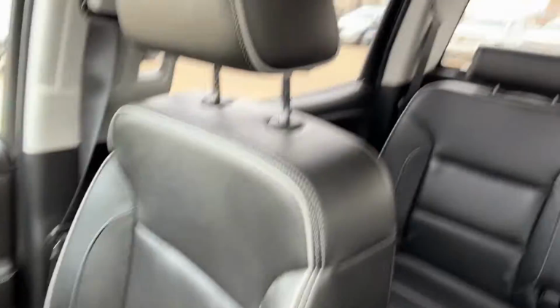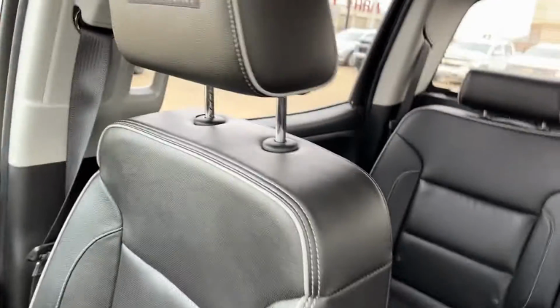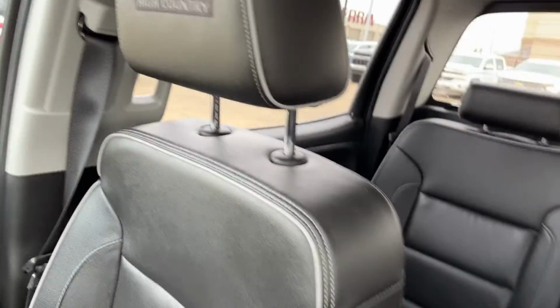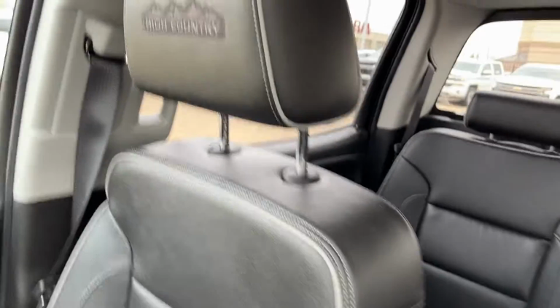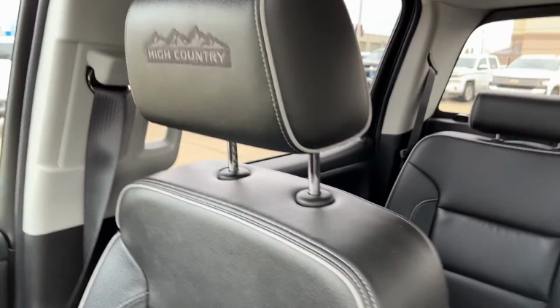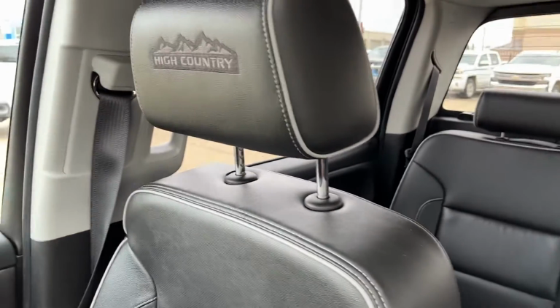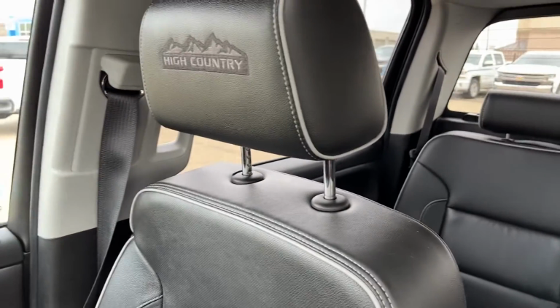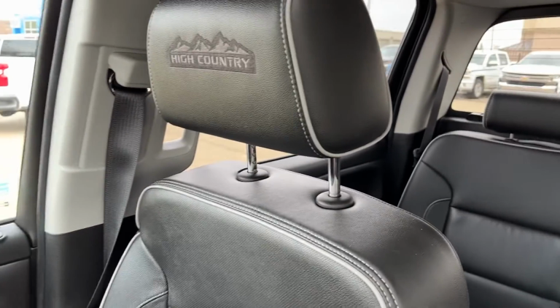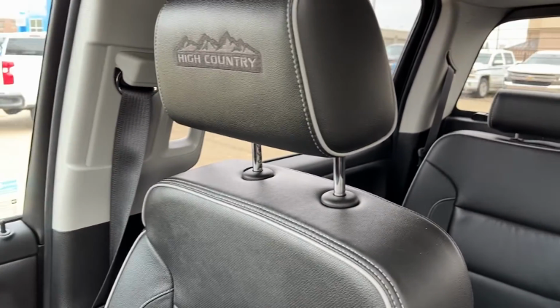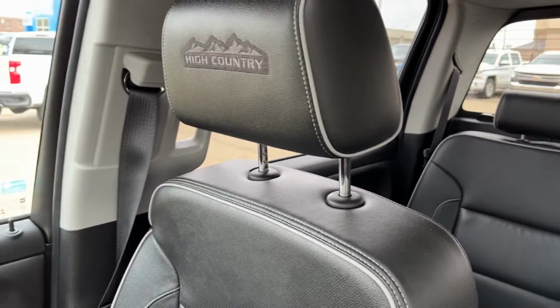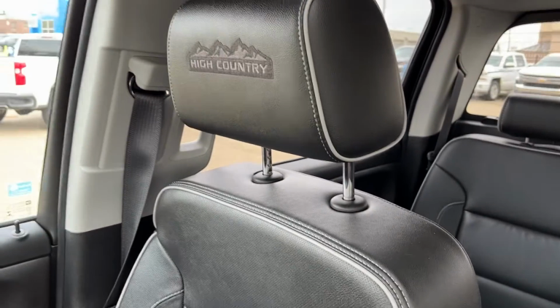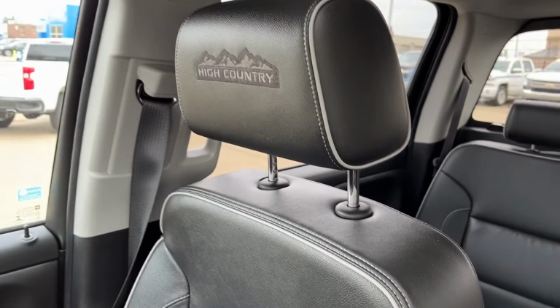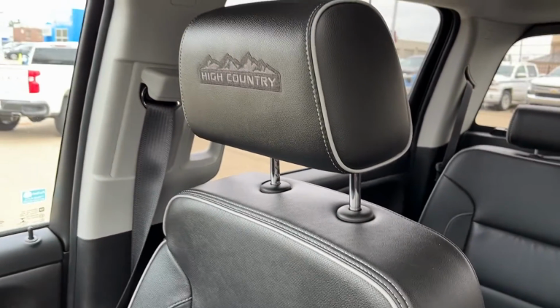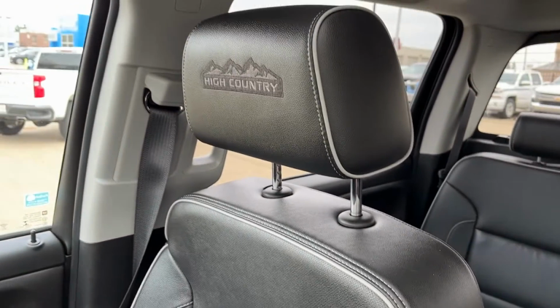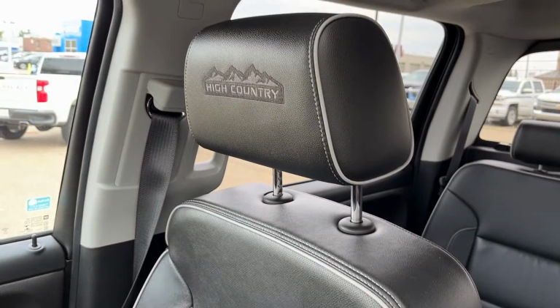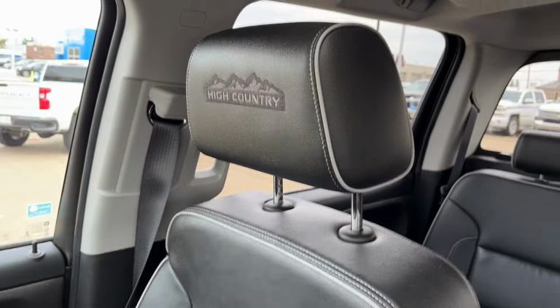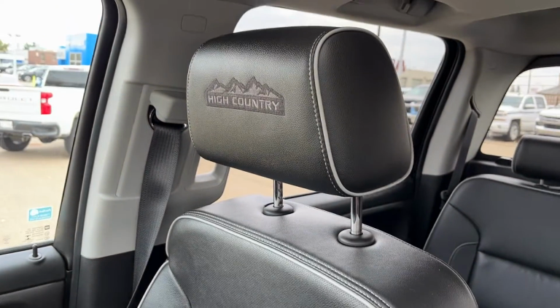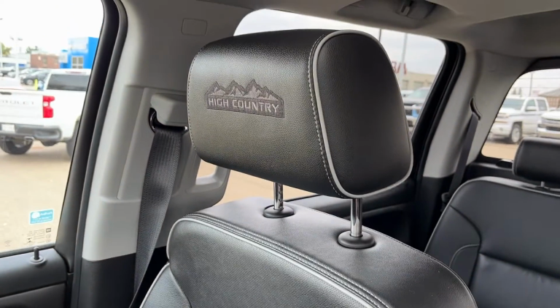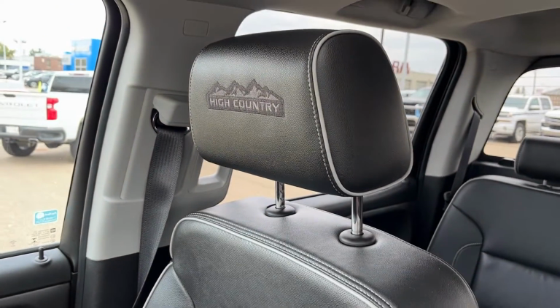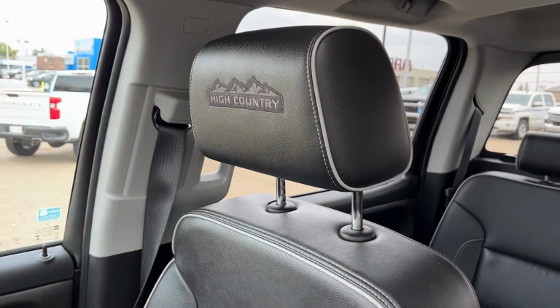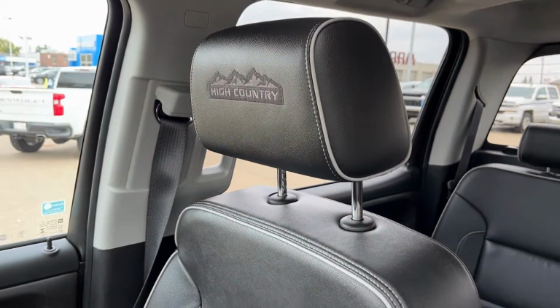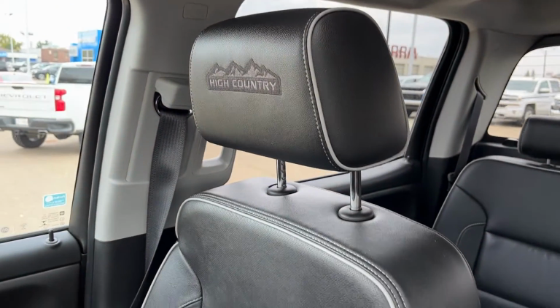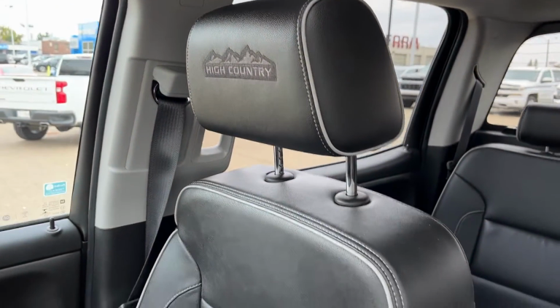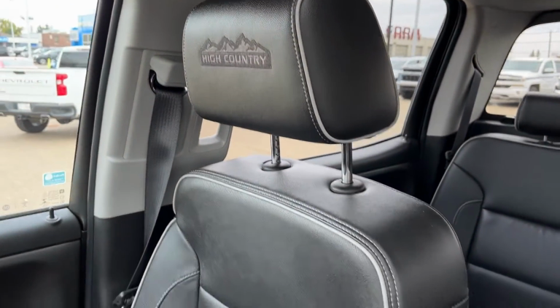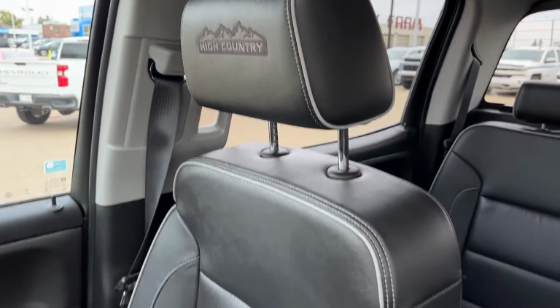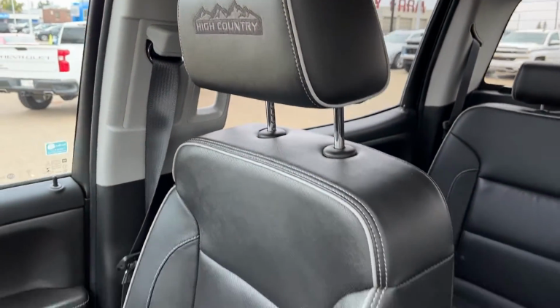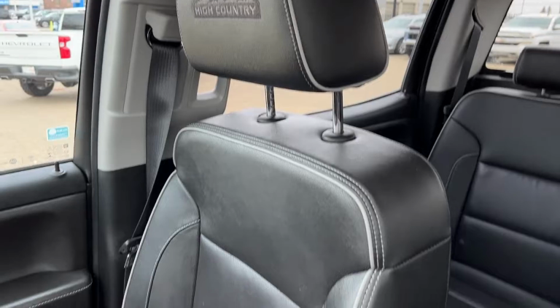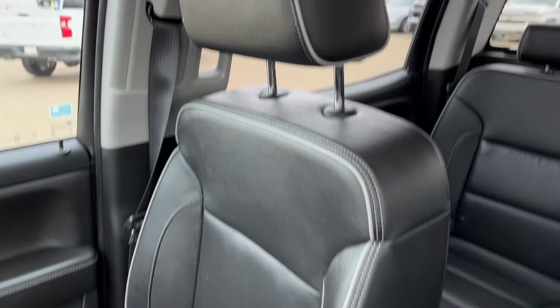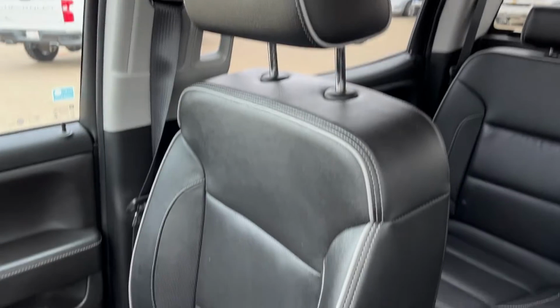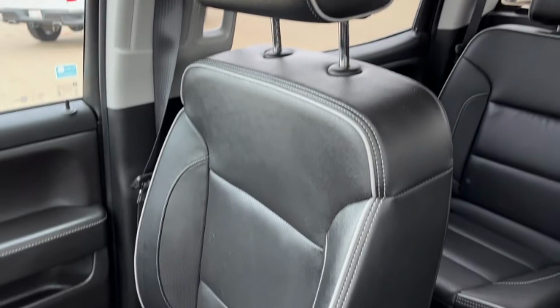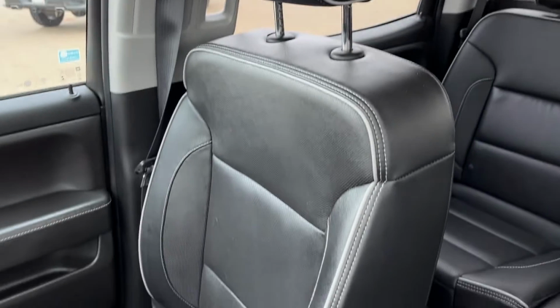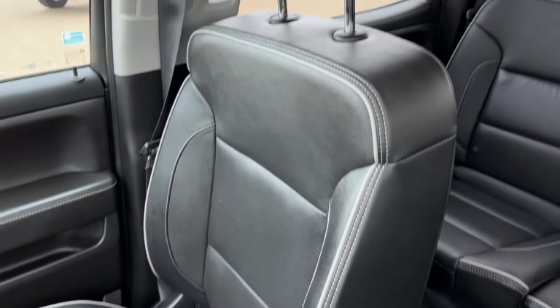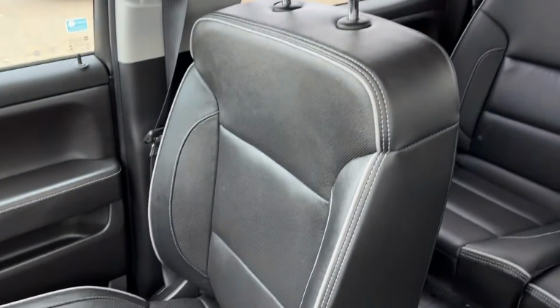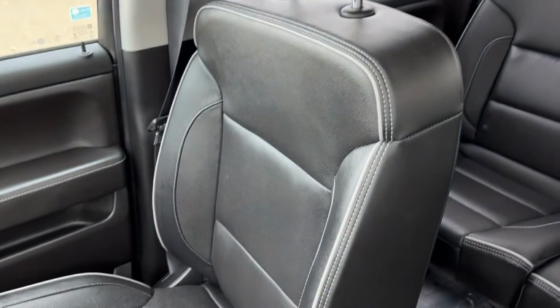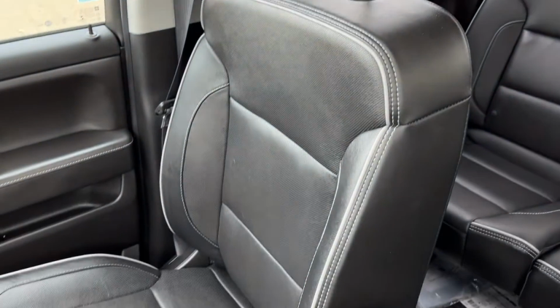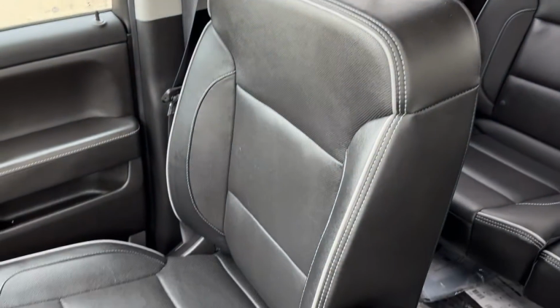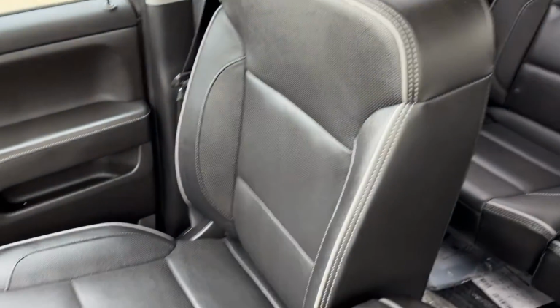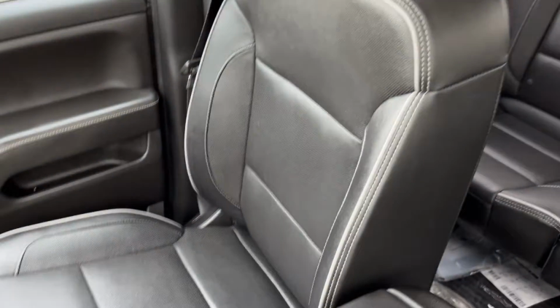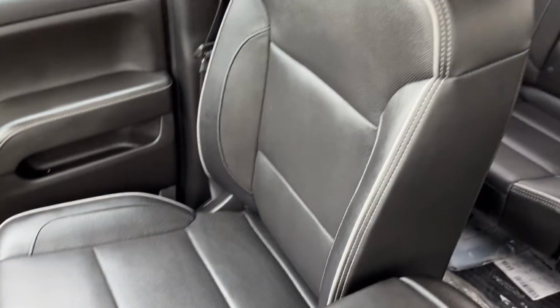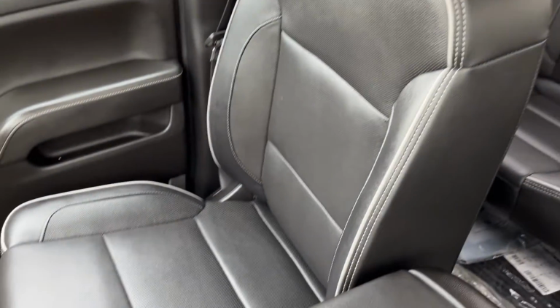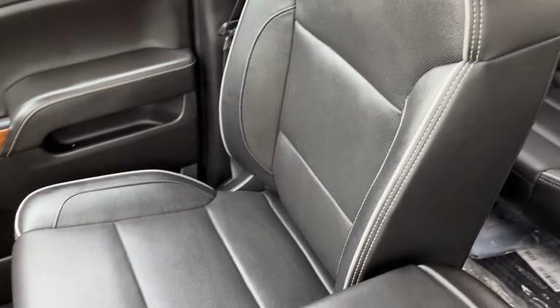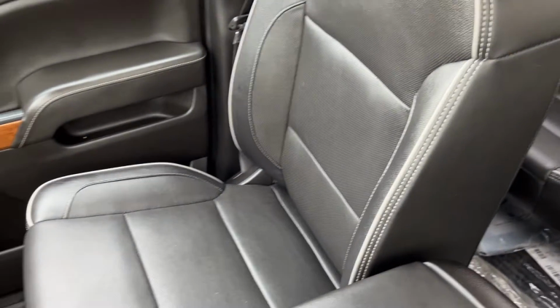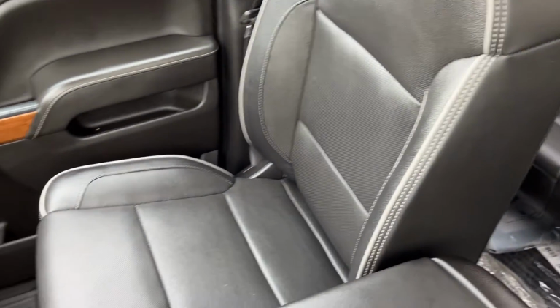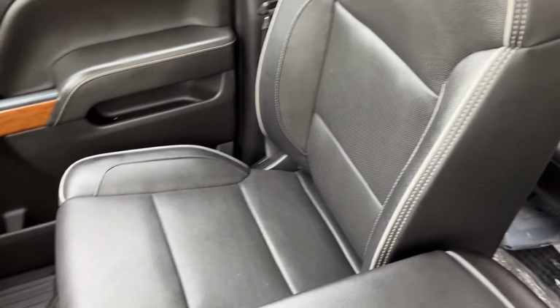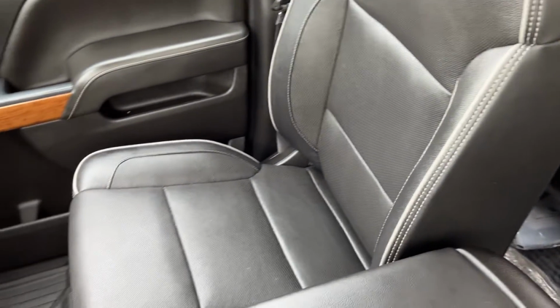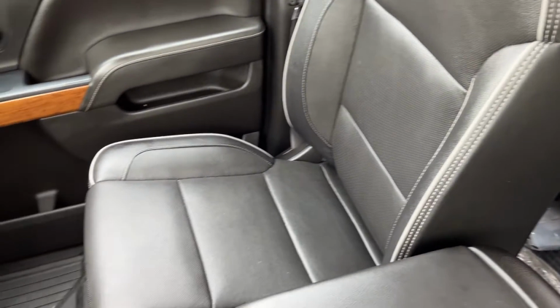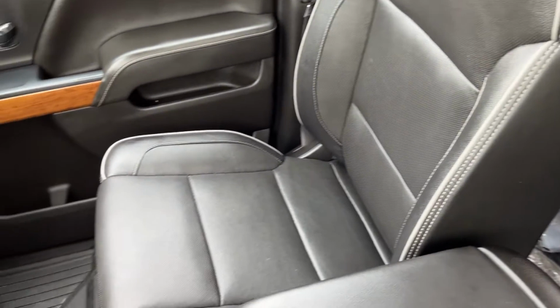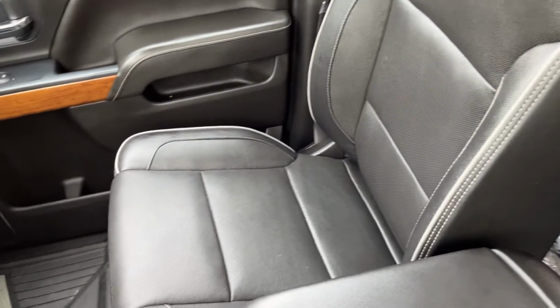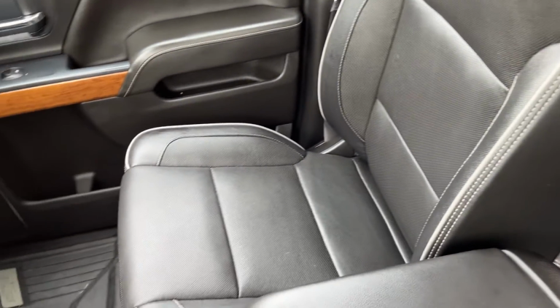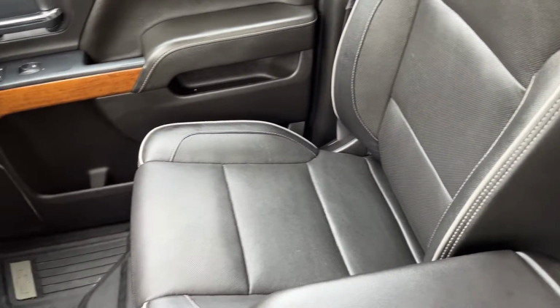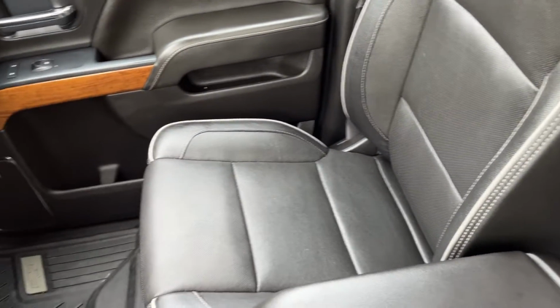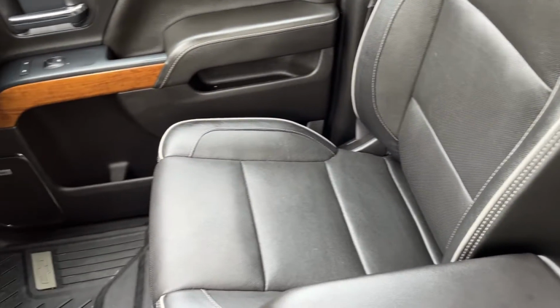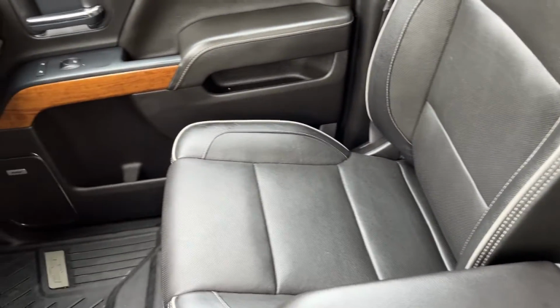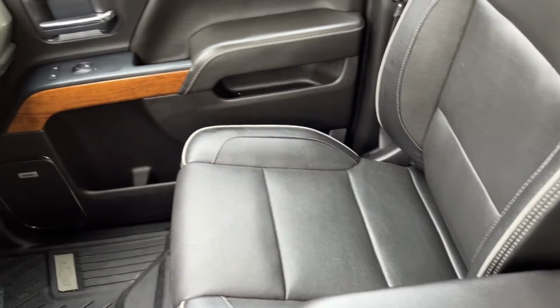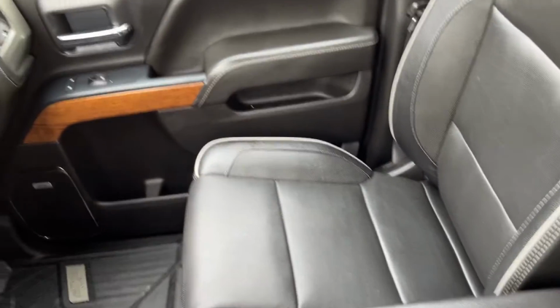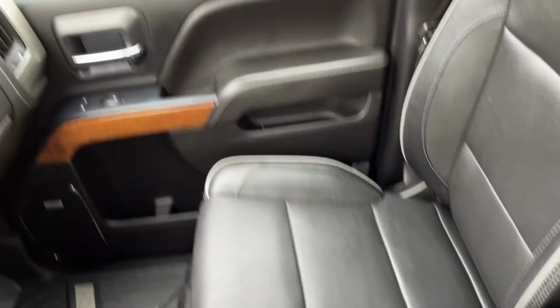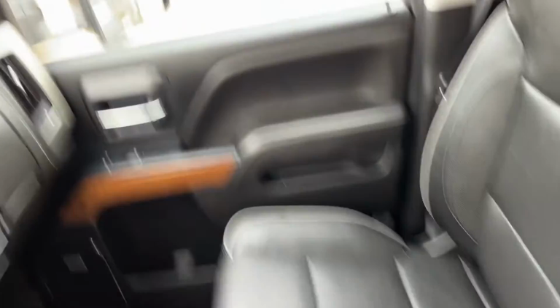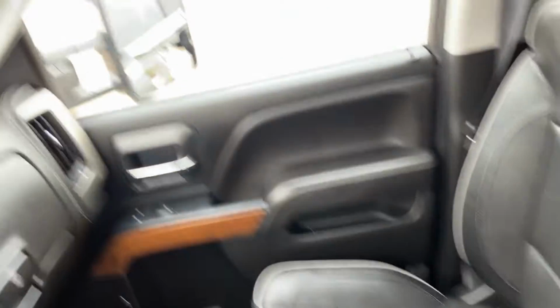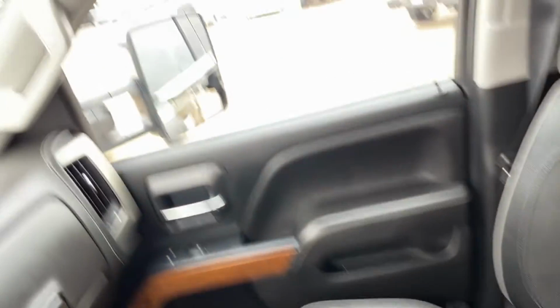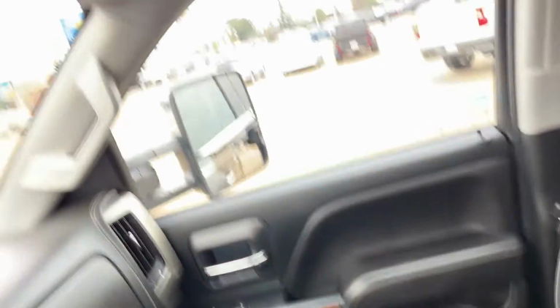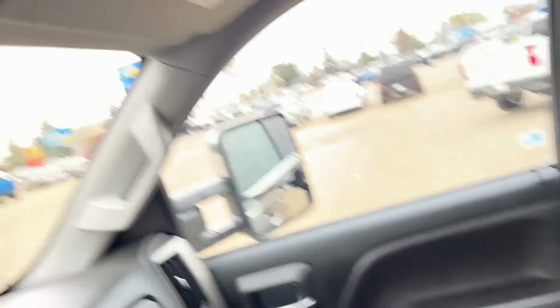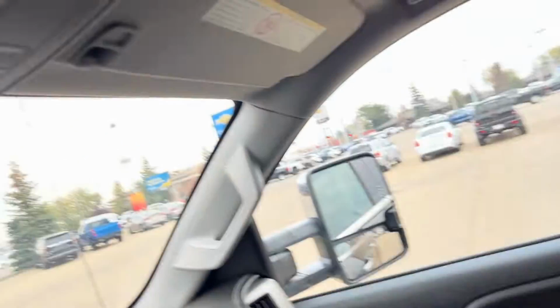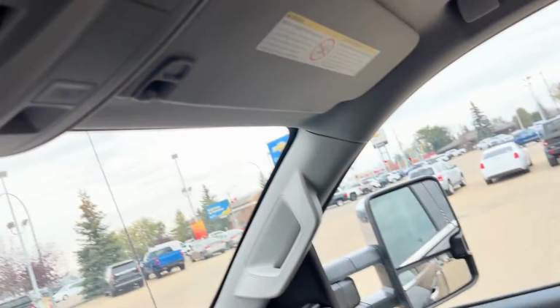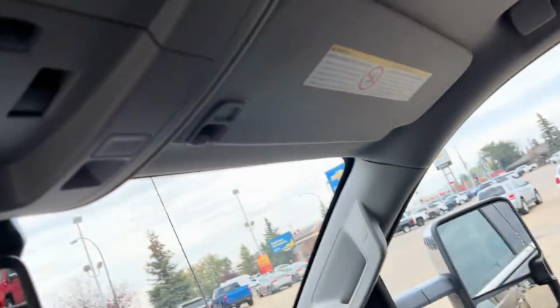Moving to the passenger seat we also have our High Country trim on our headrest. Jet black finish with heated, cooled, and power options.